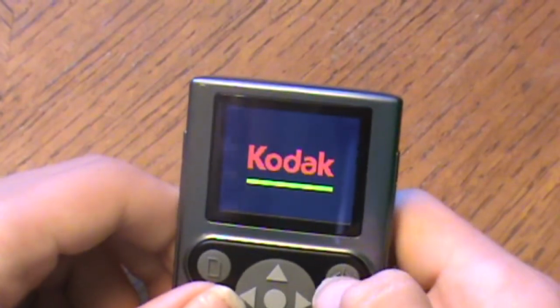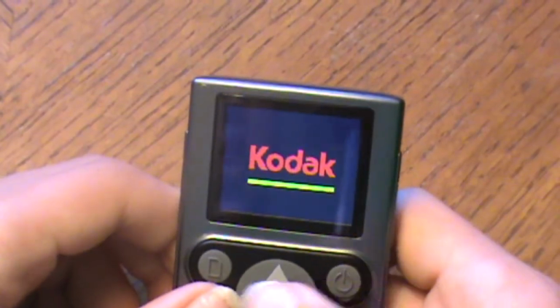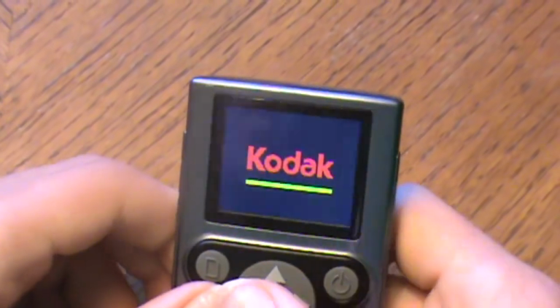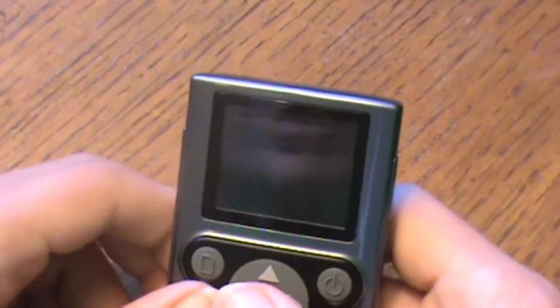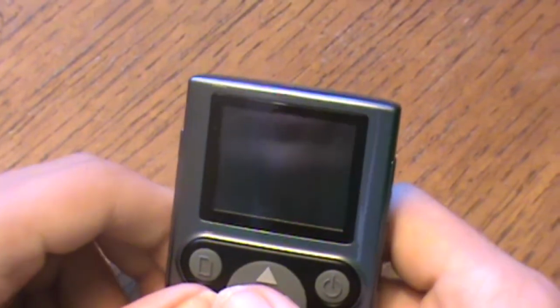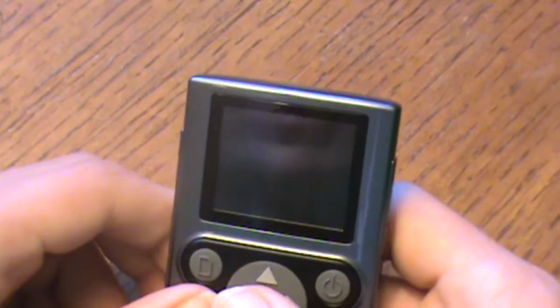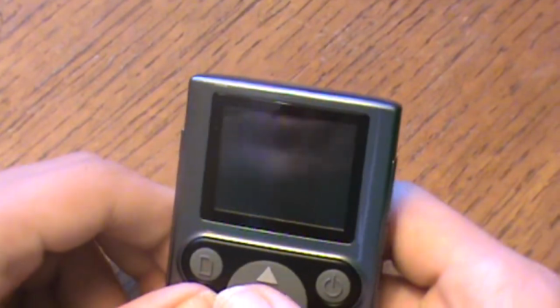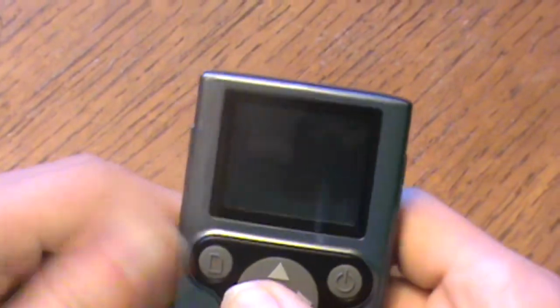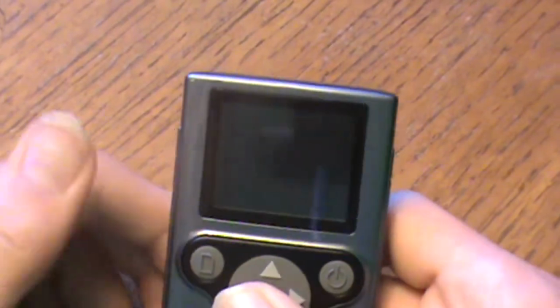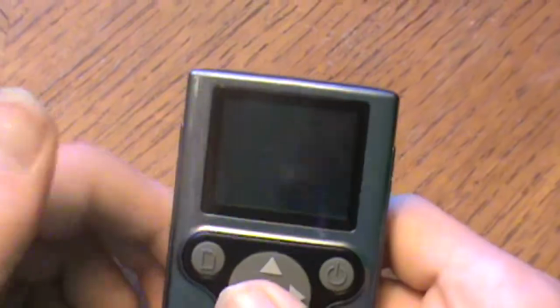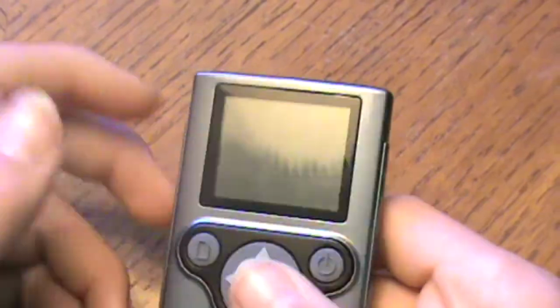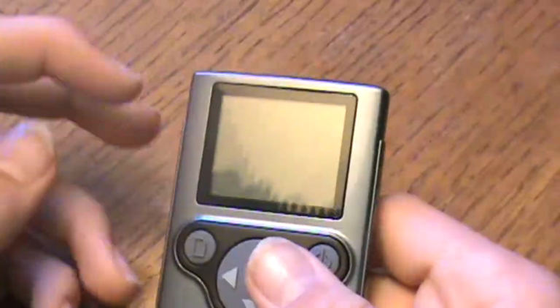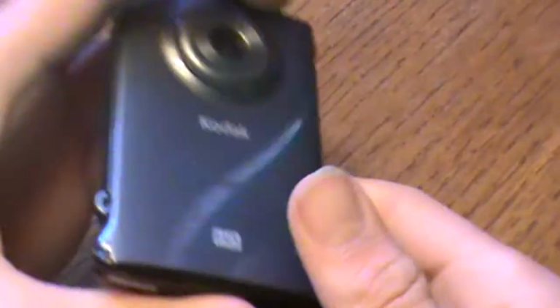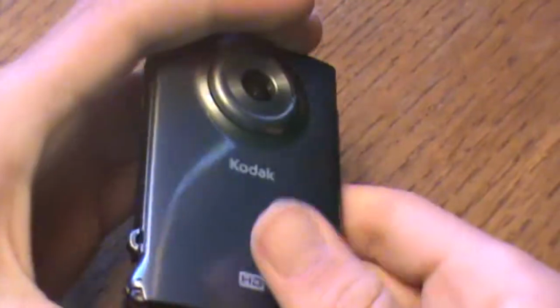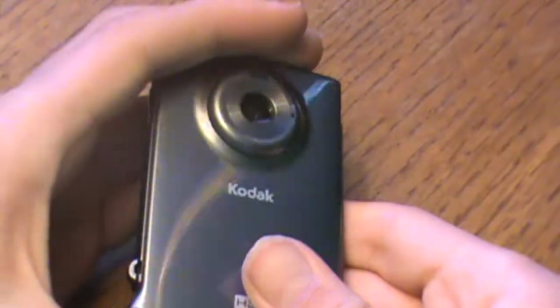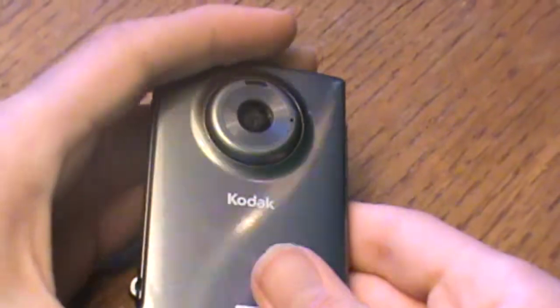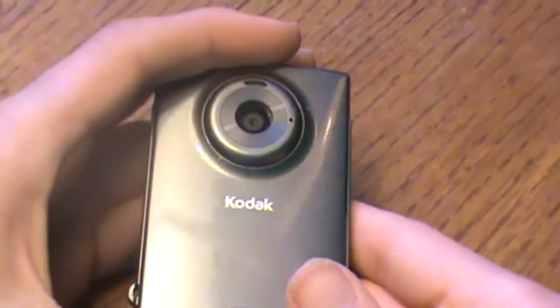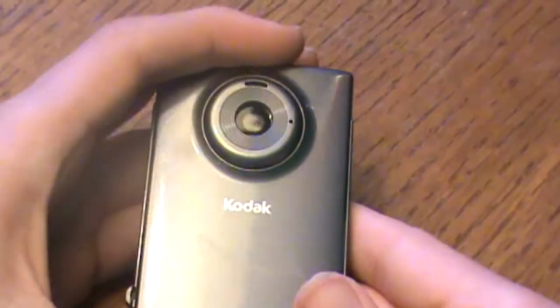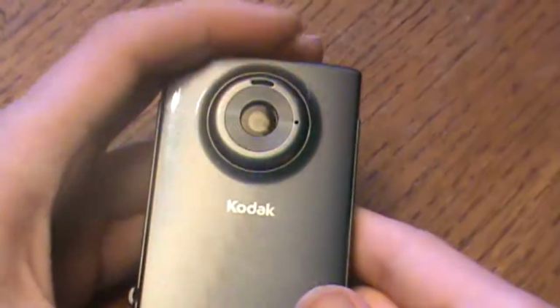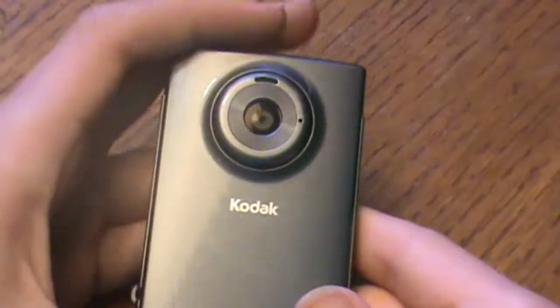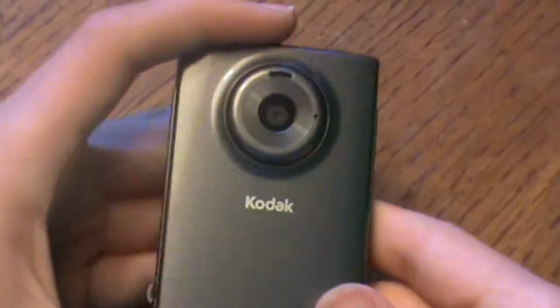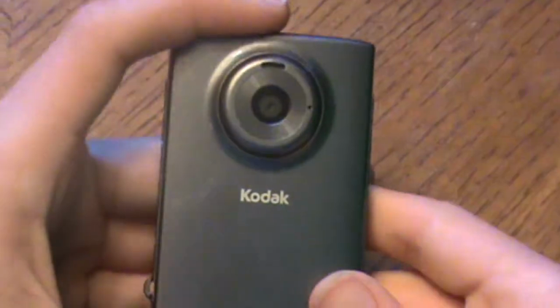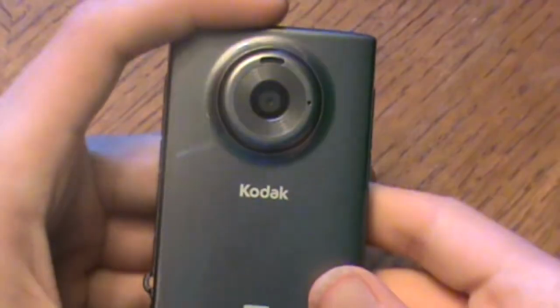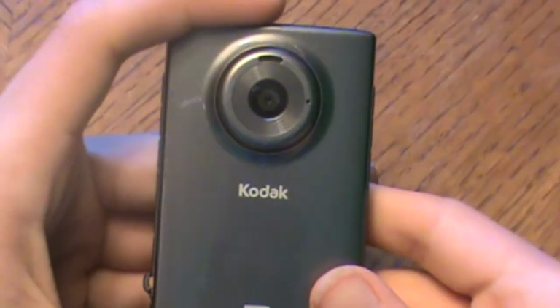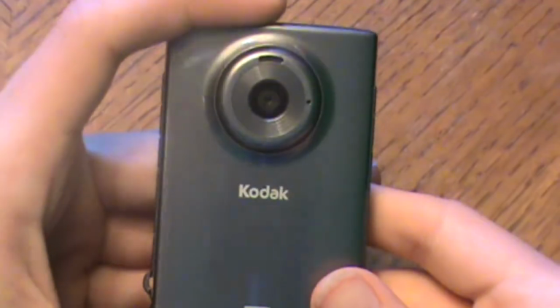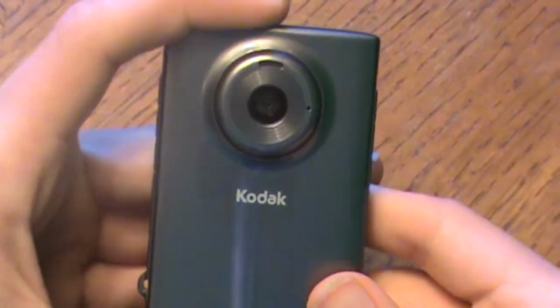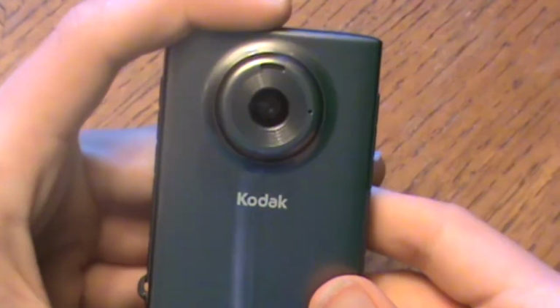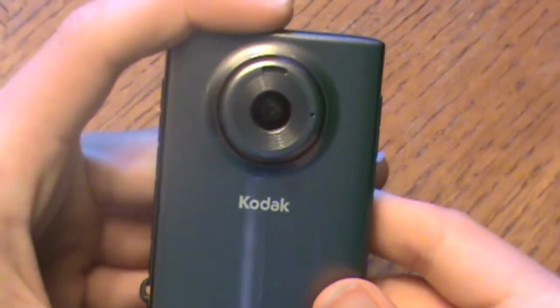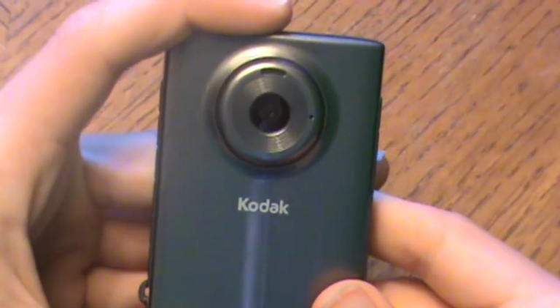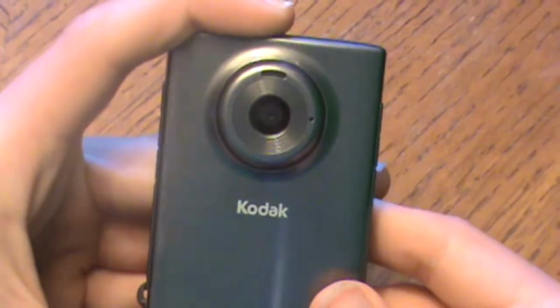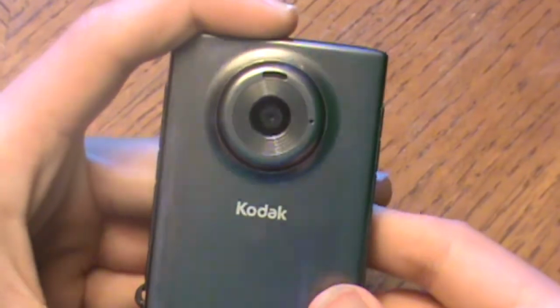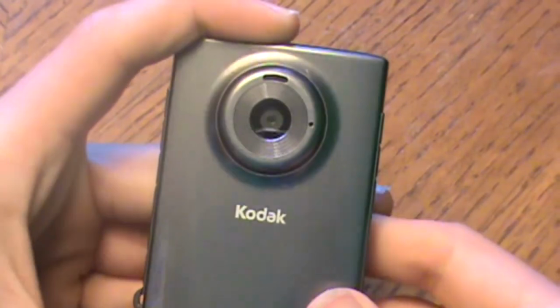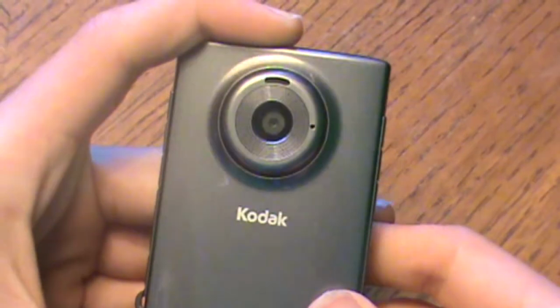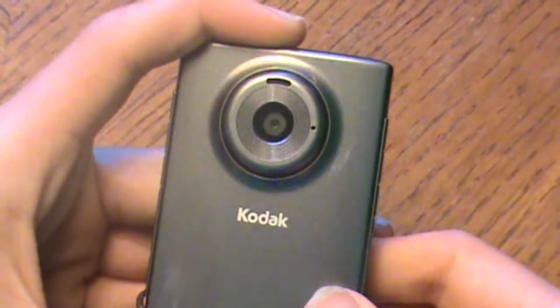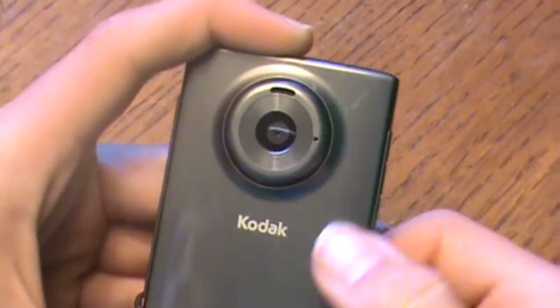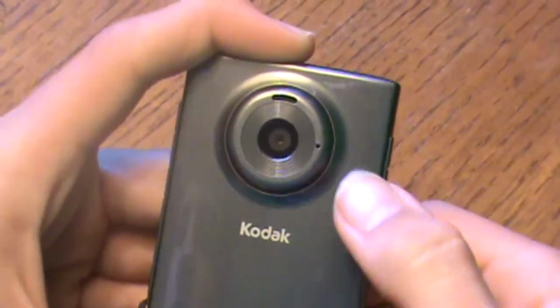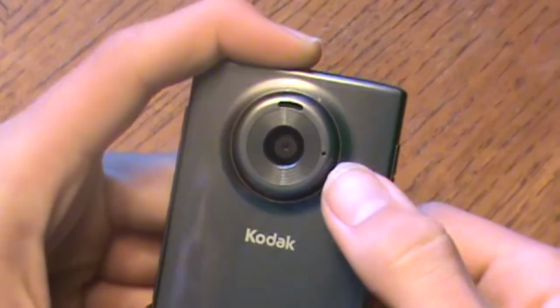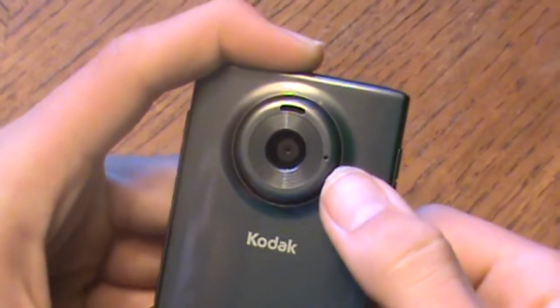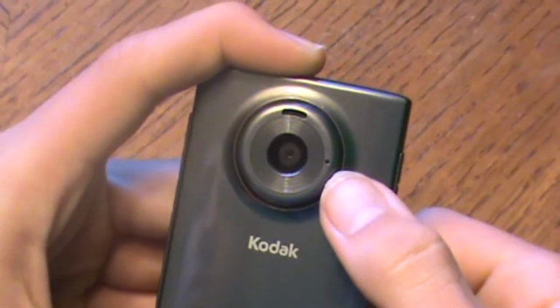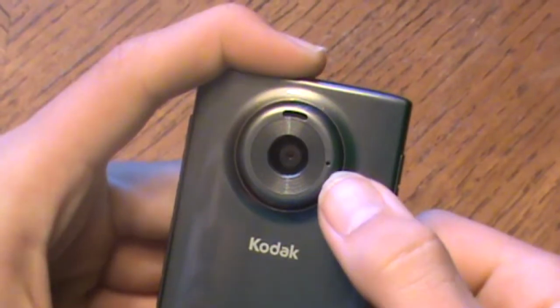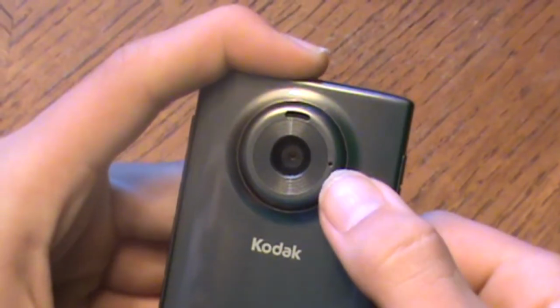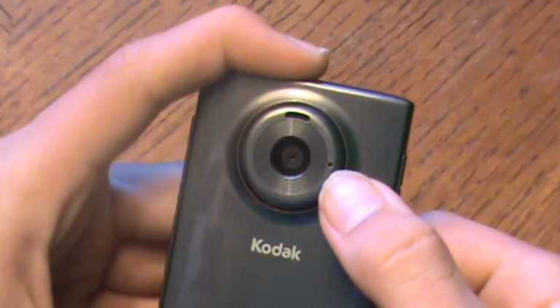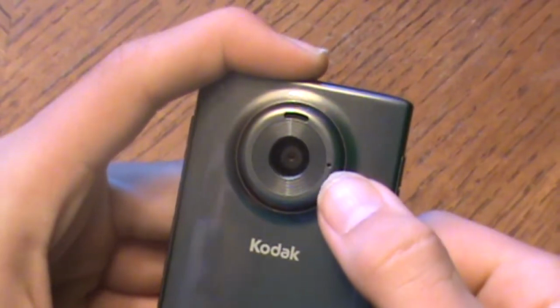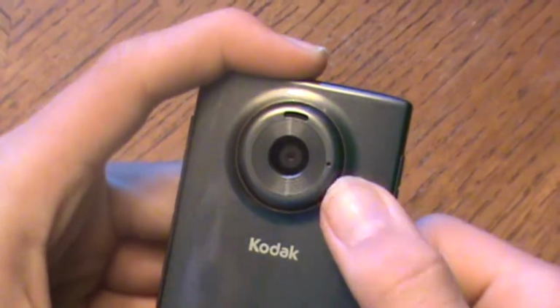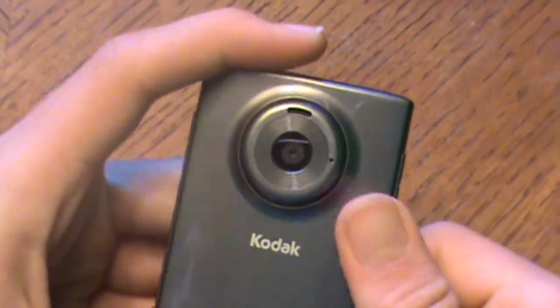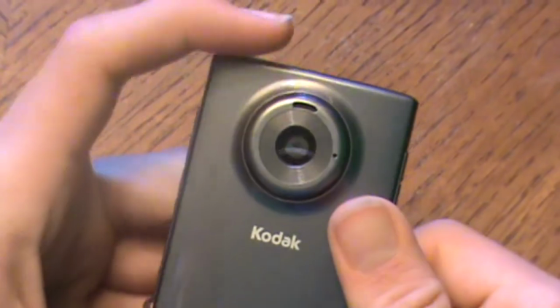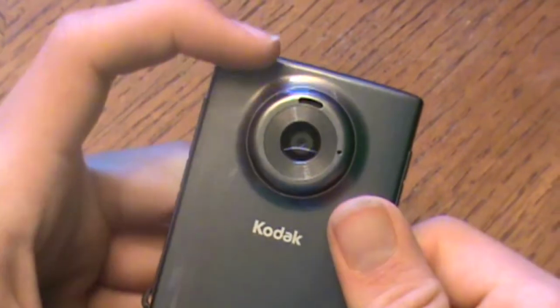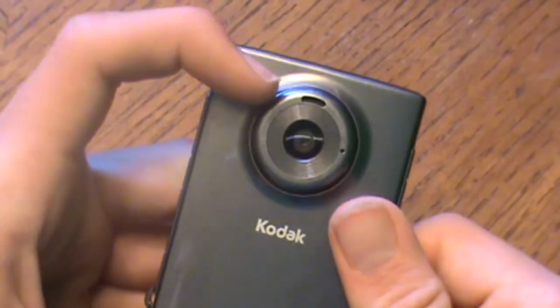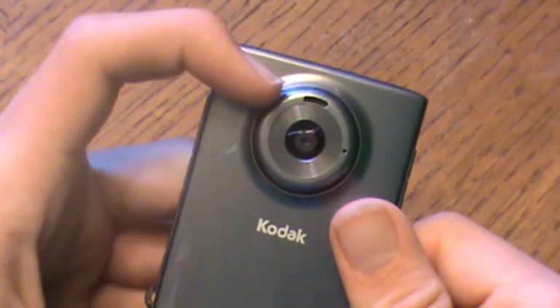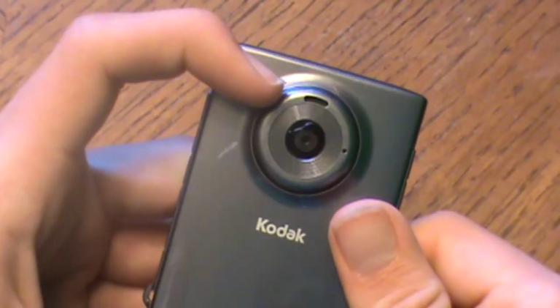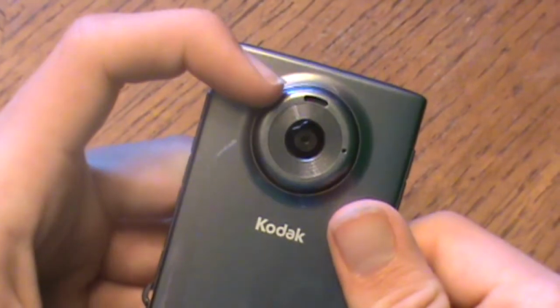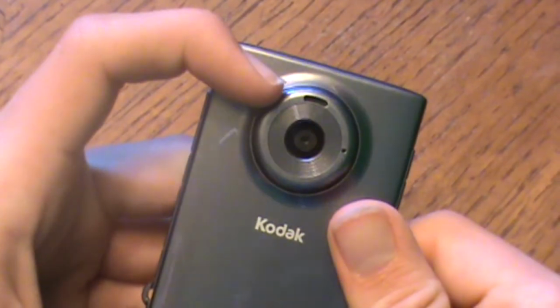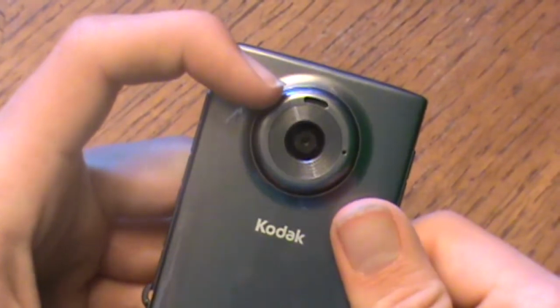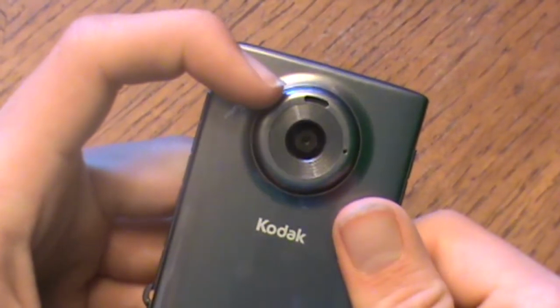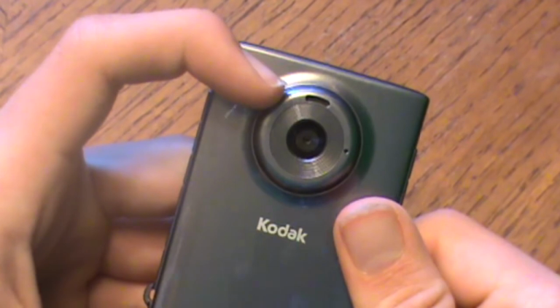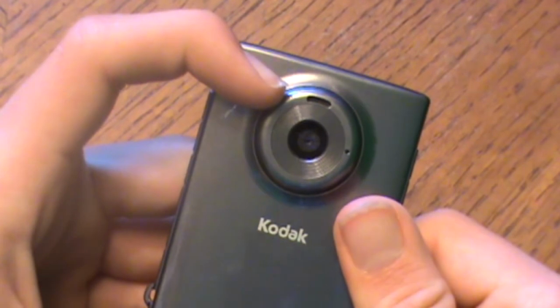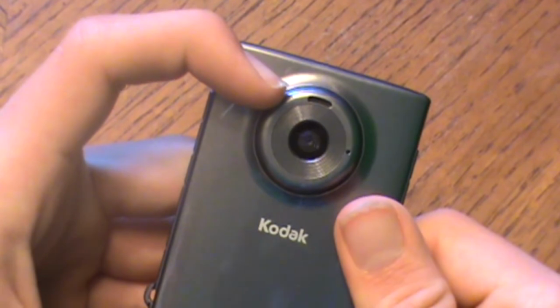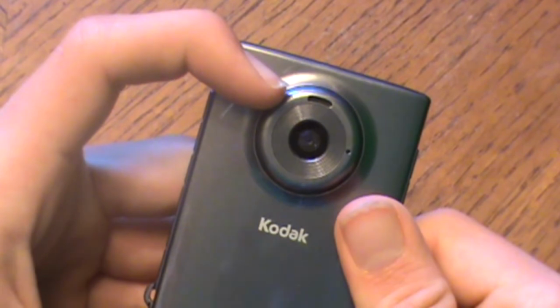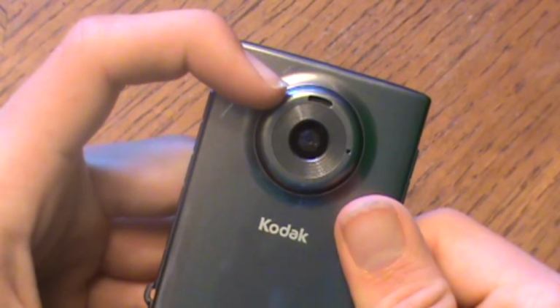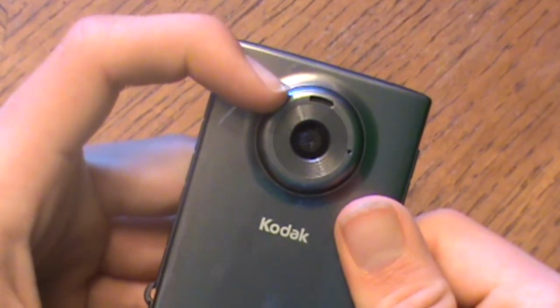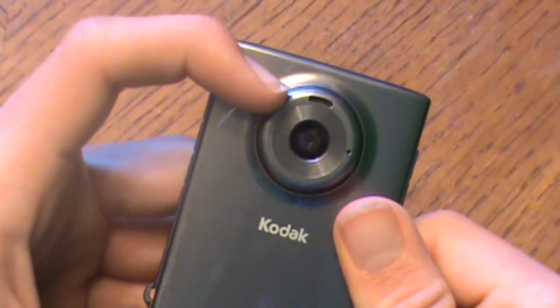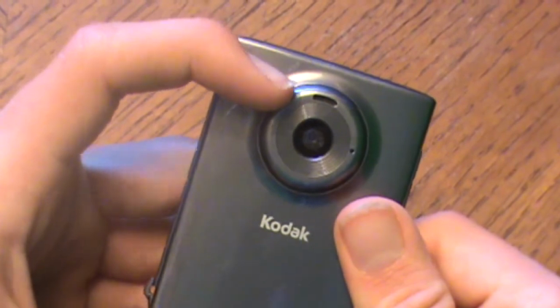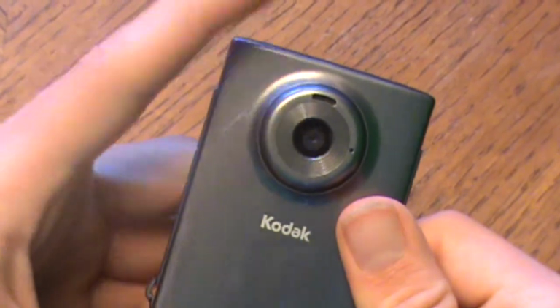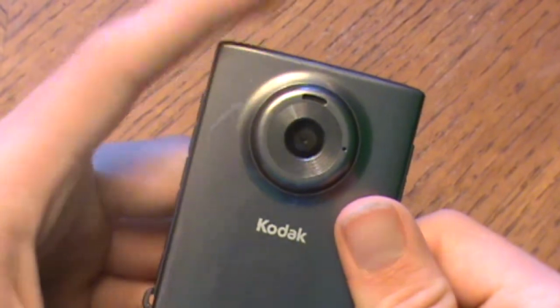That's it — turn it off. On the front there's the lens, what looks like the mic, and I guess the sensor for the light.